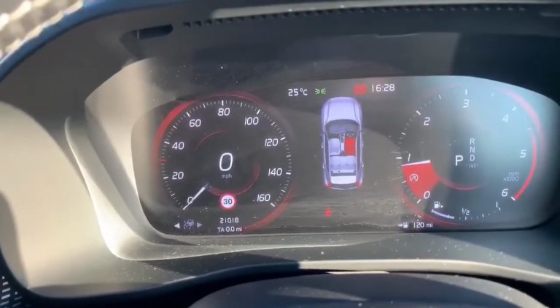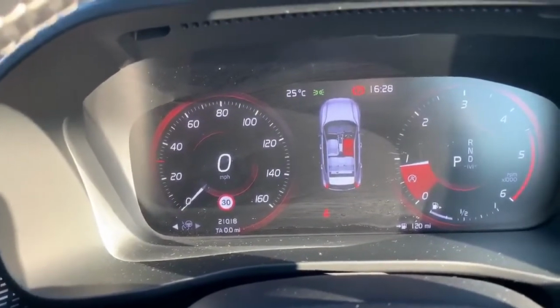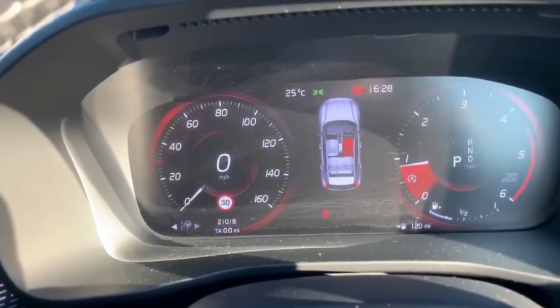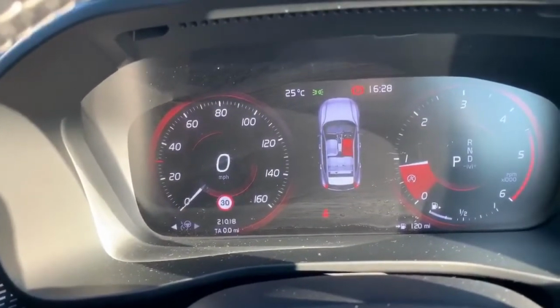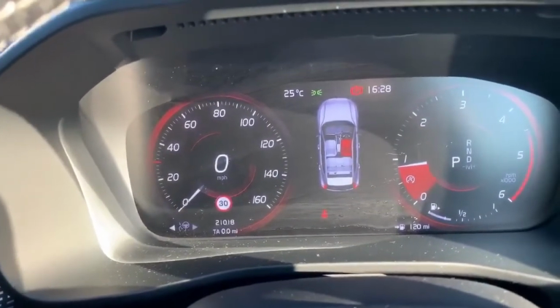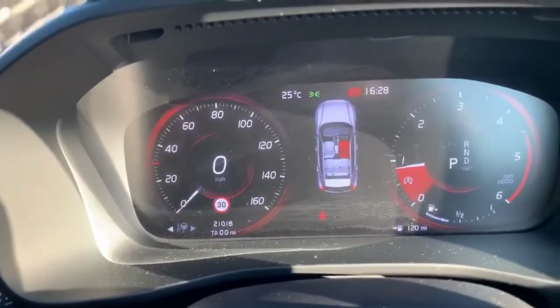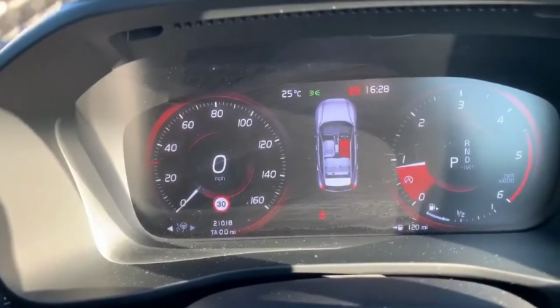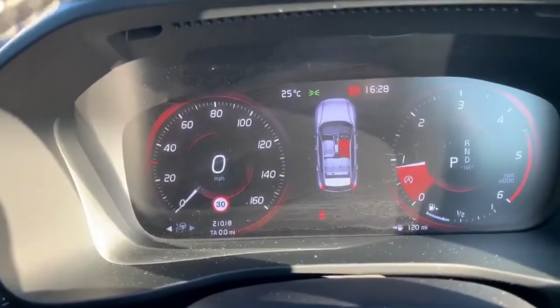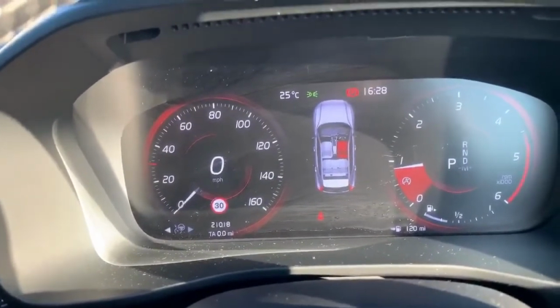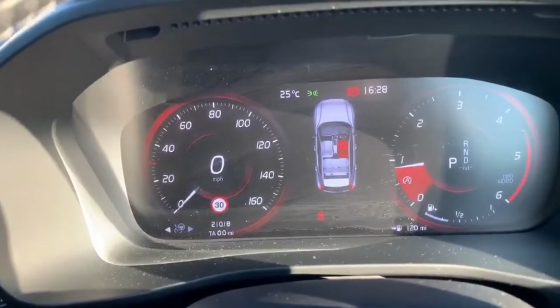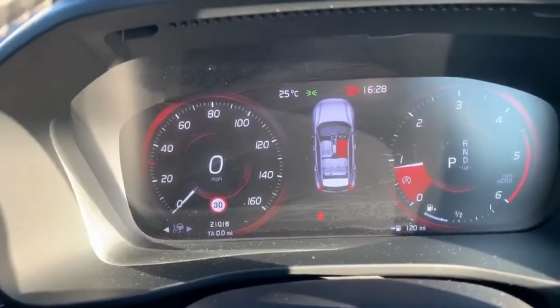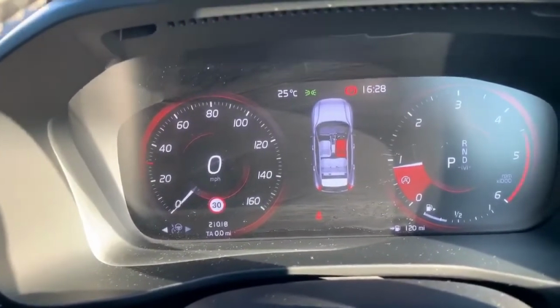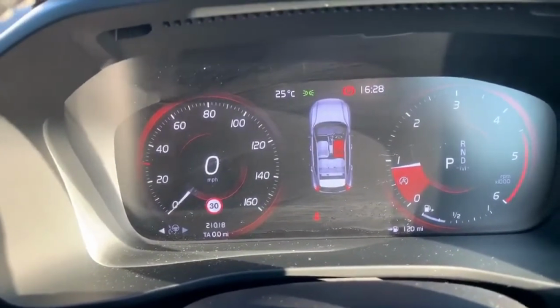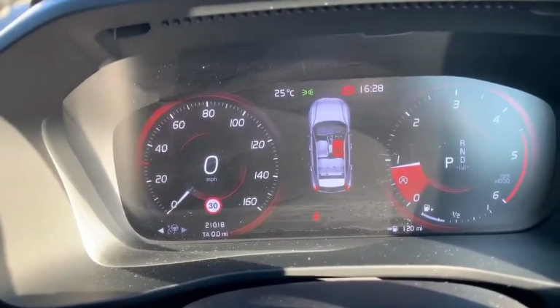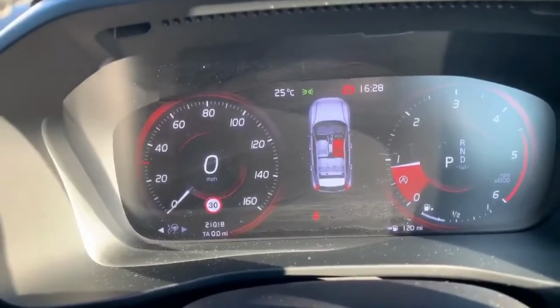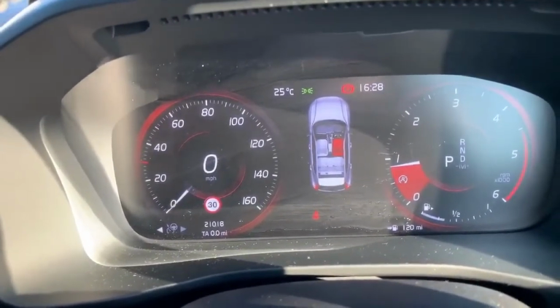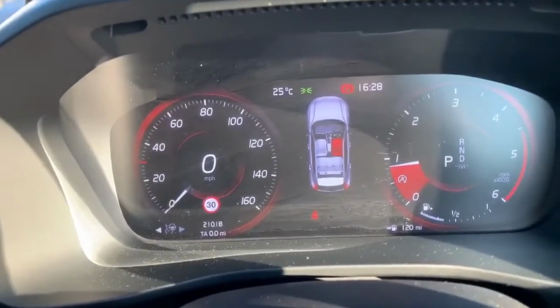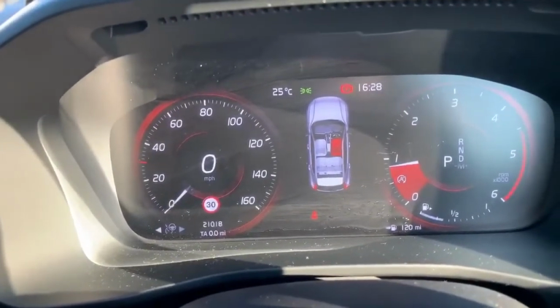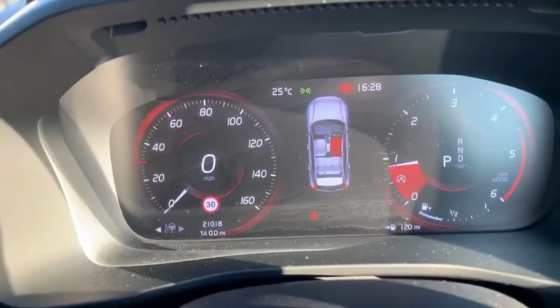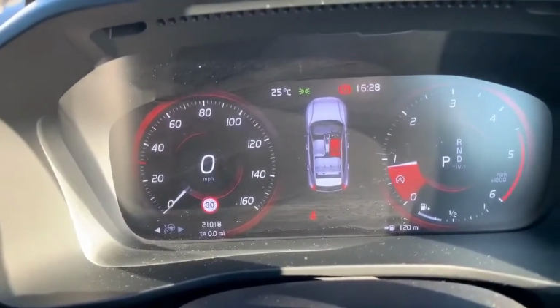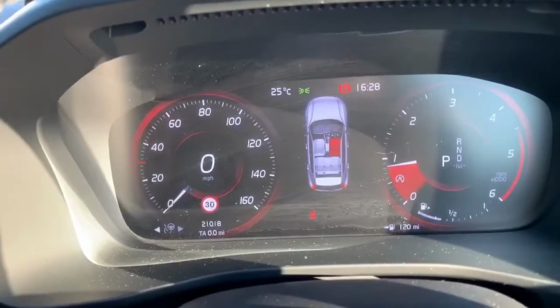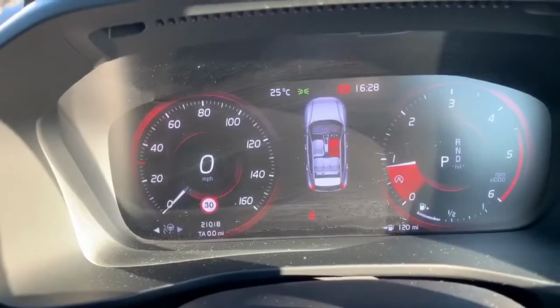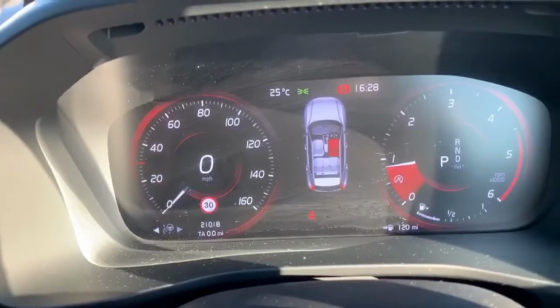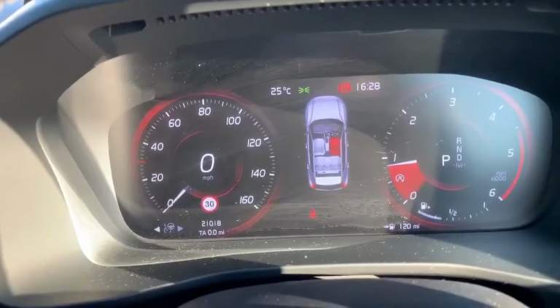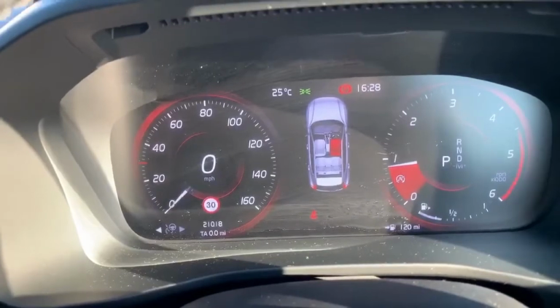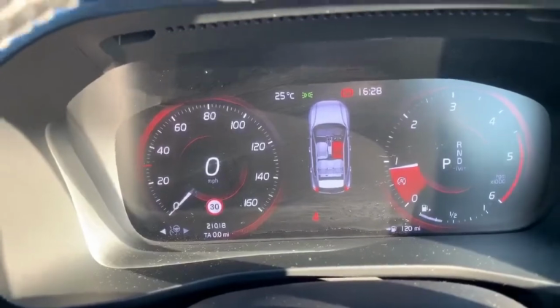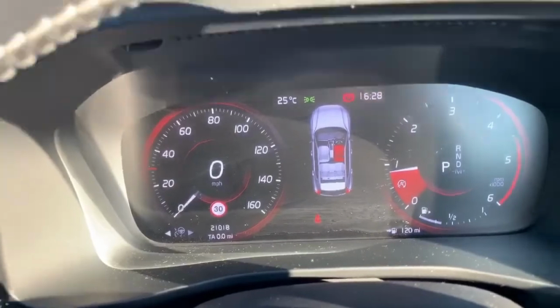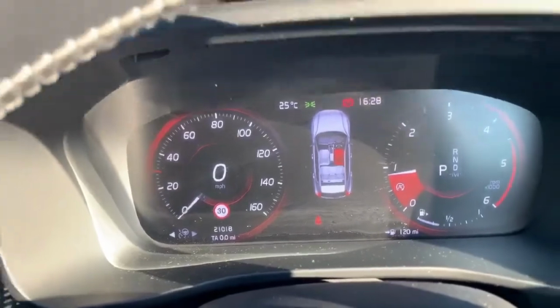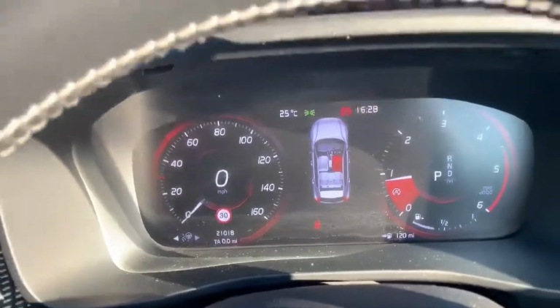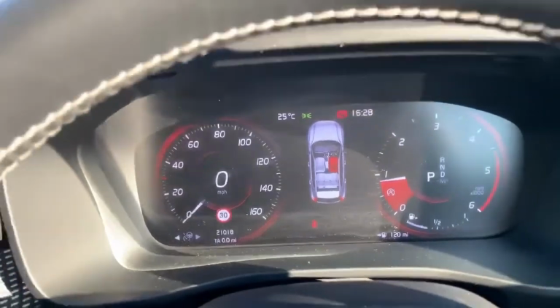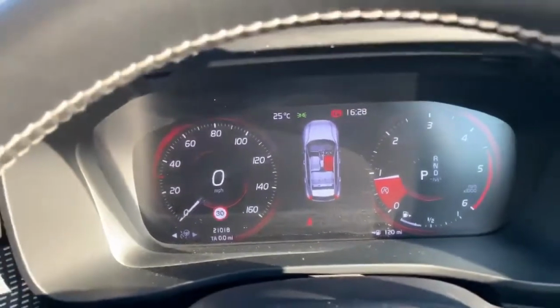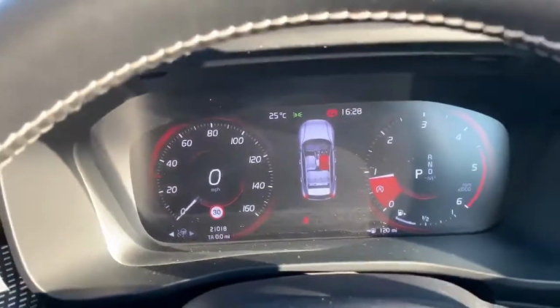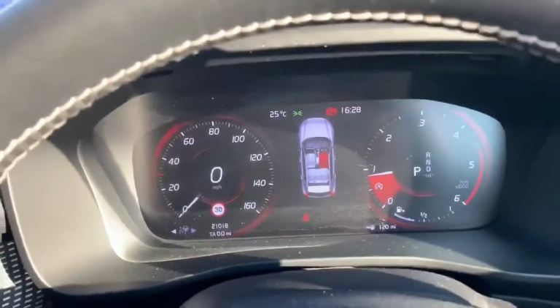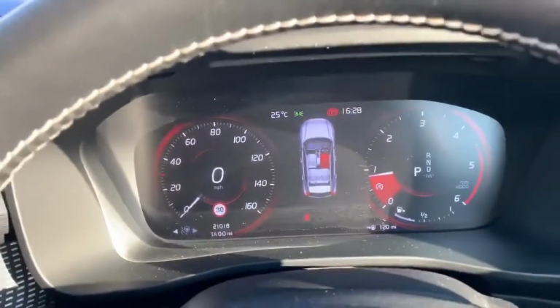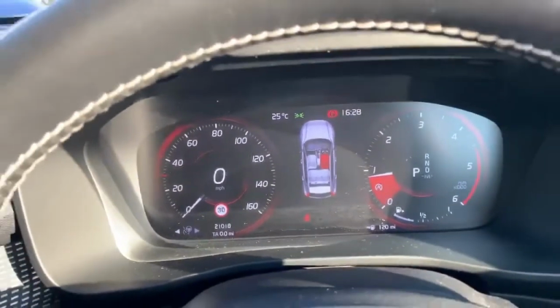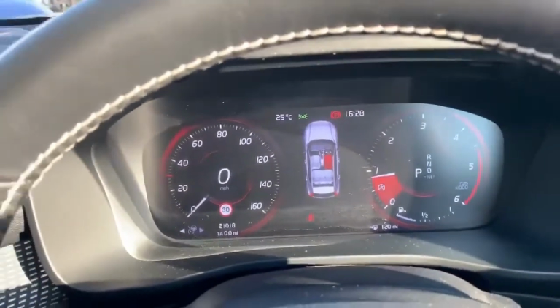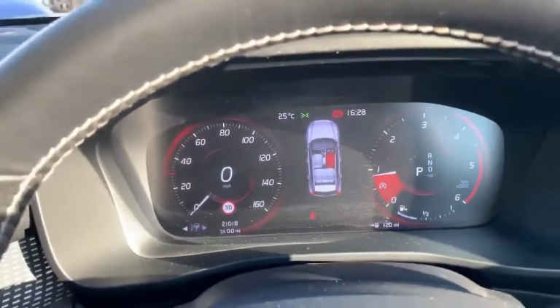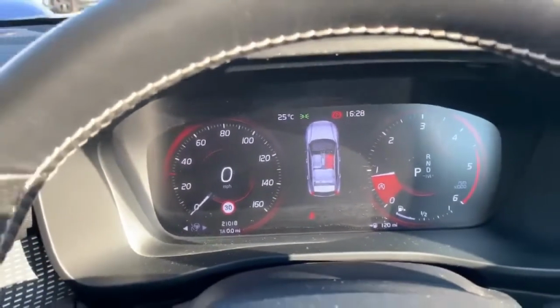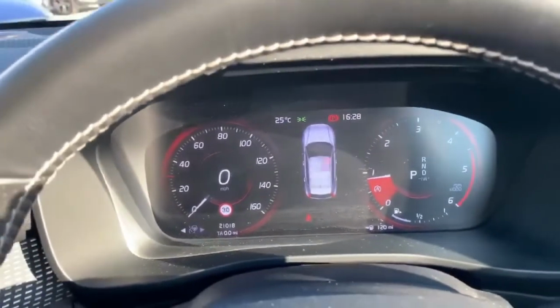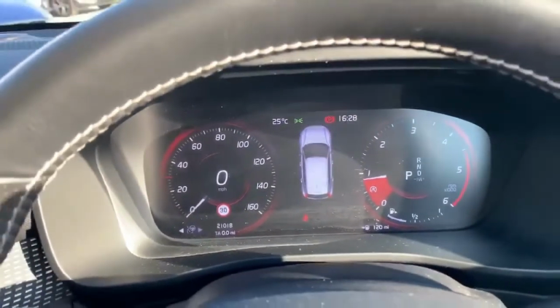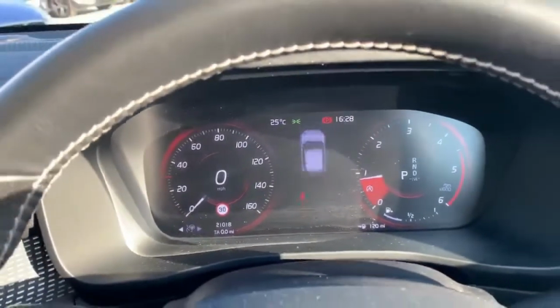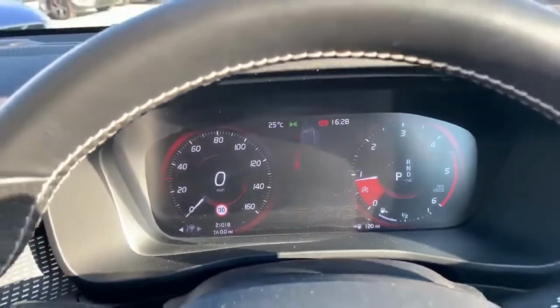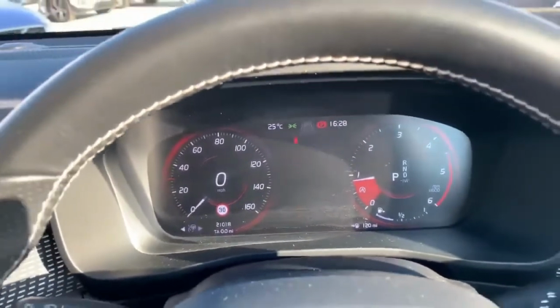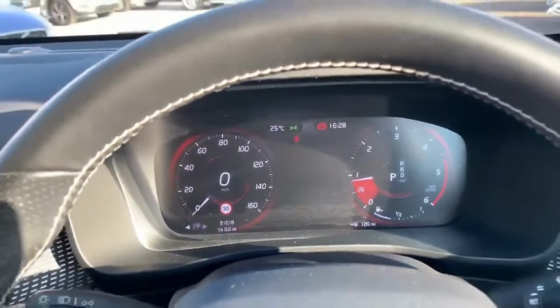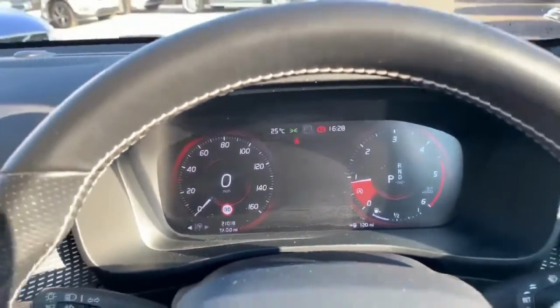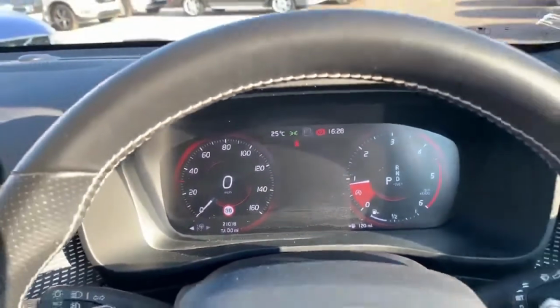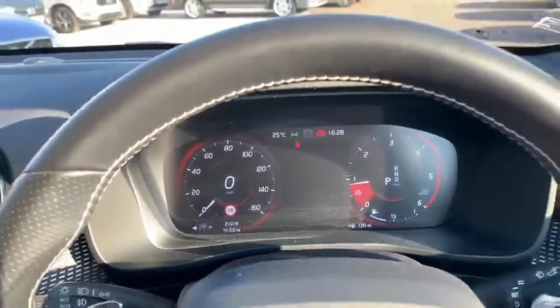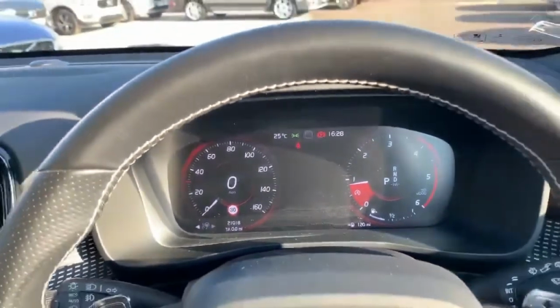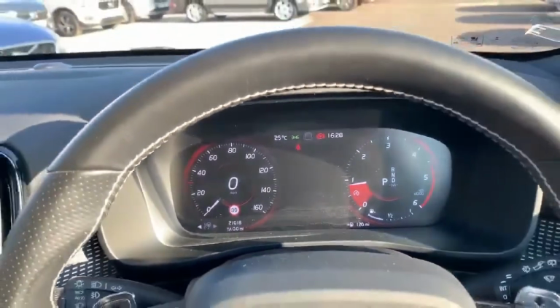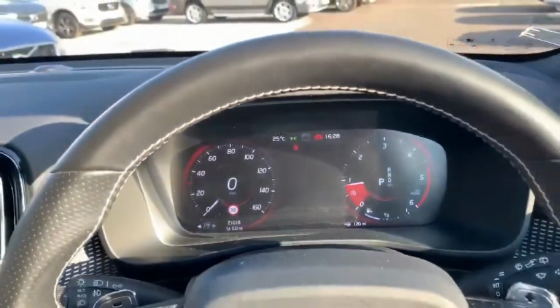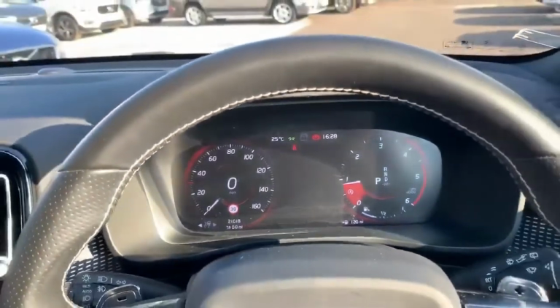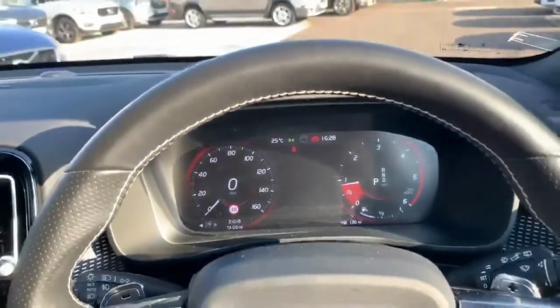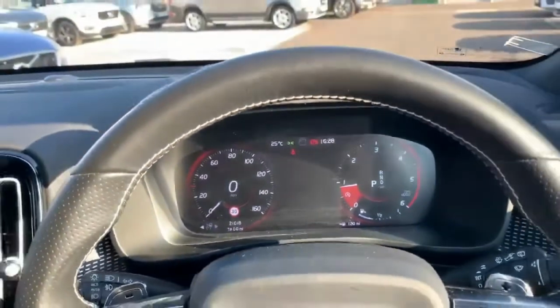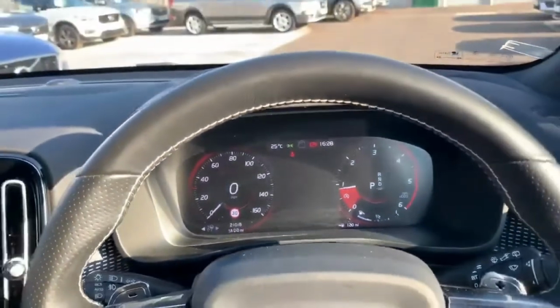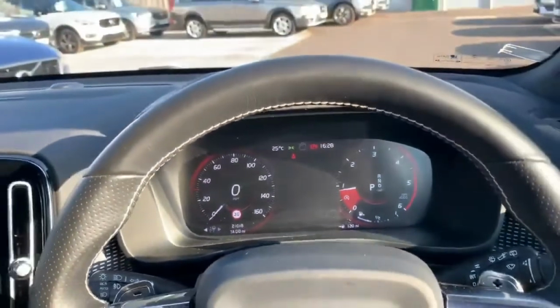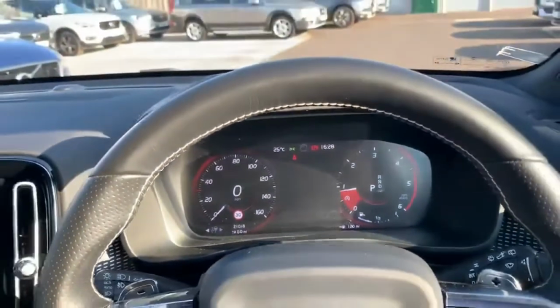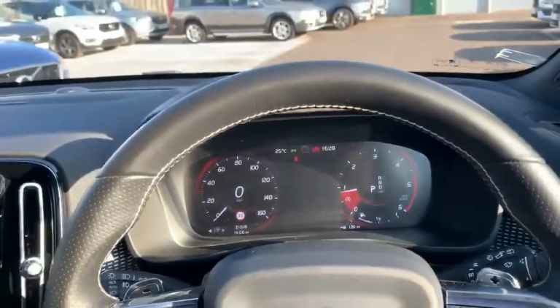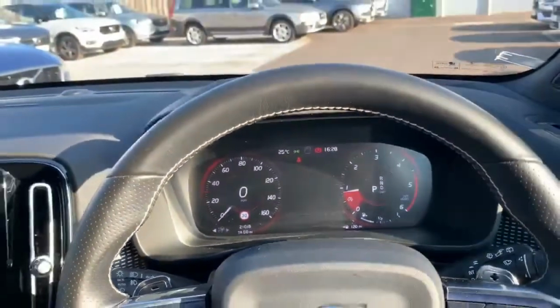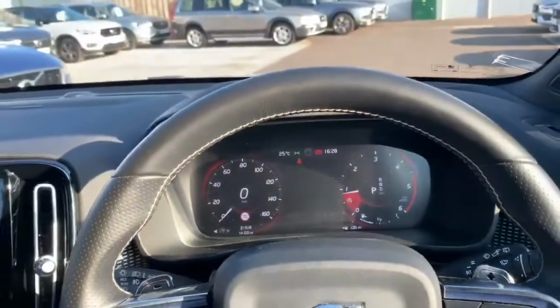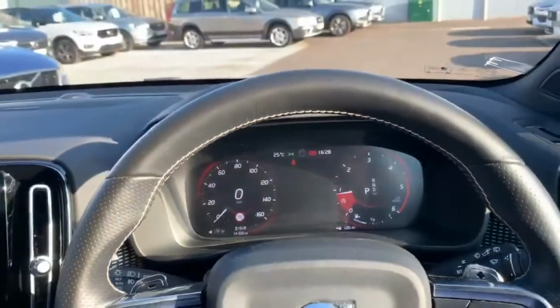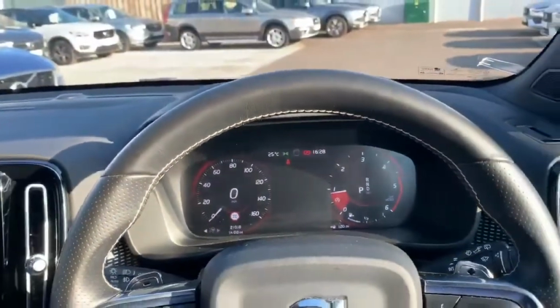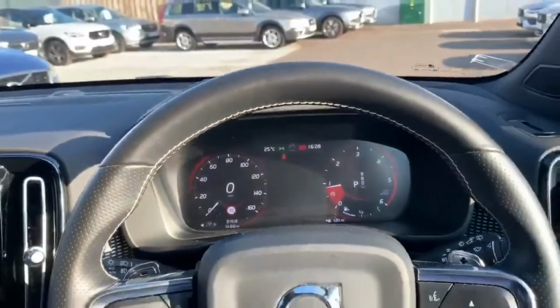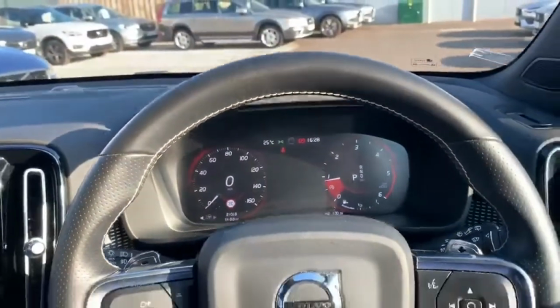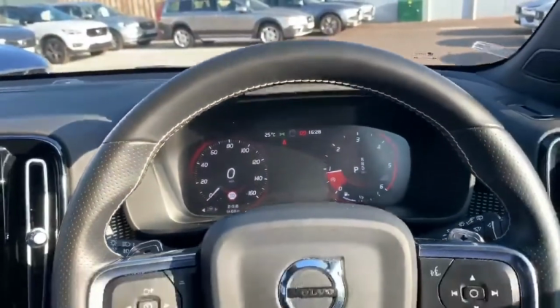The mileage on the car is just over 21,000. And you can have your satellite navigation in the center of that display as well.